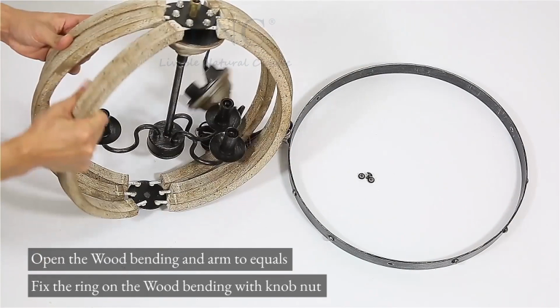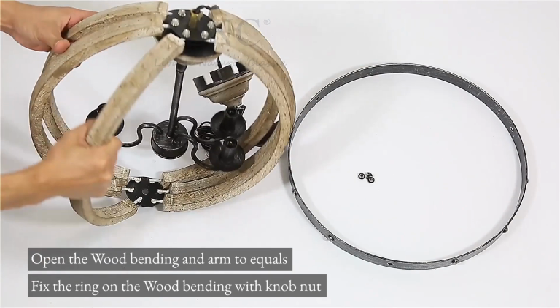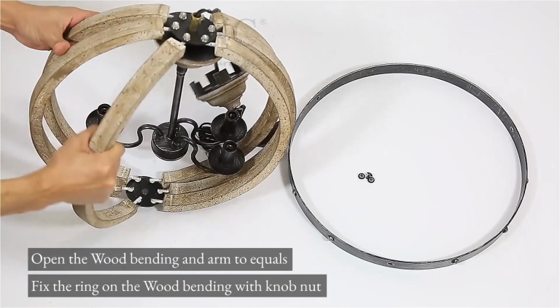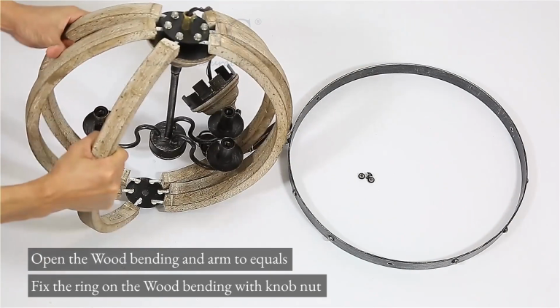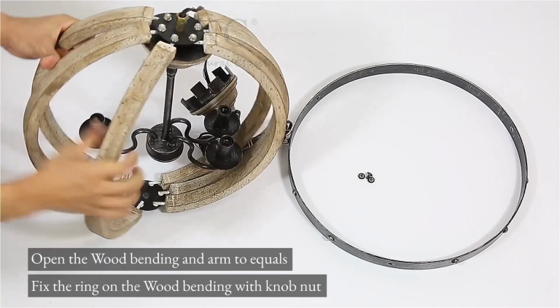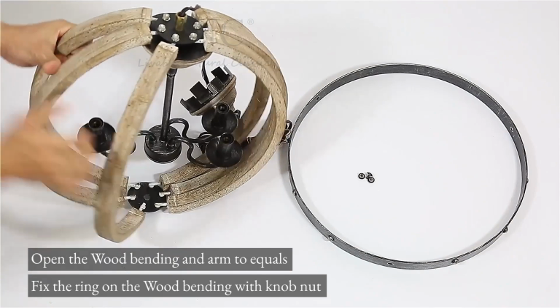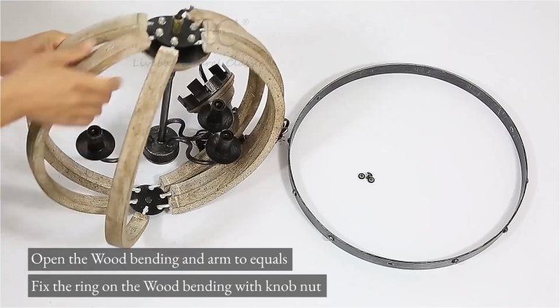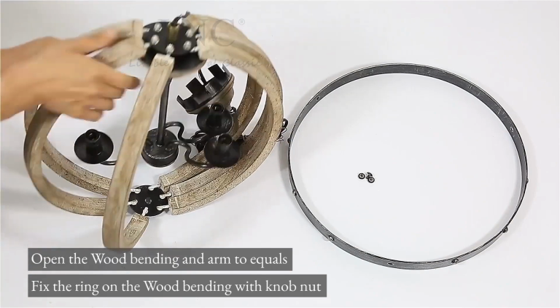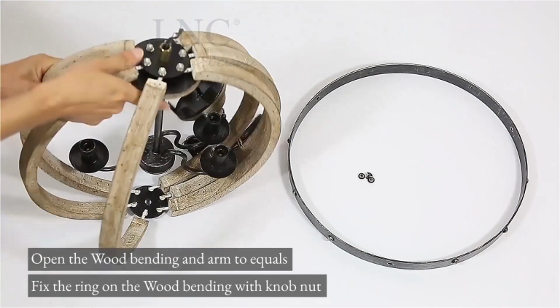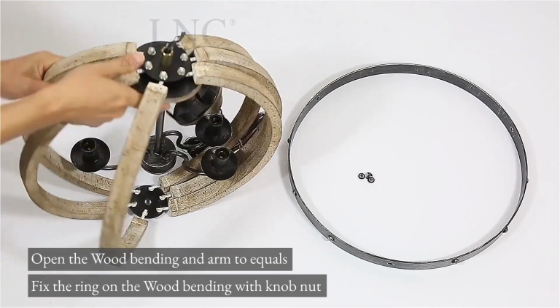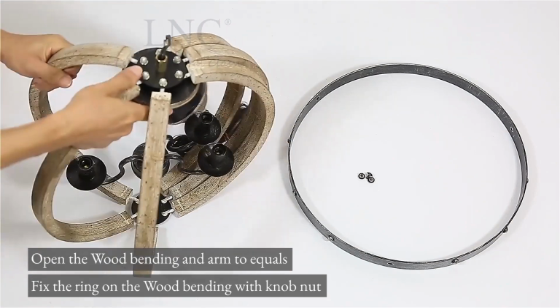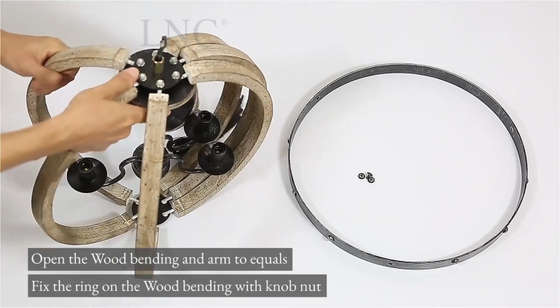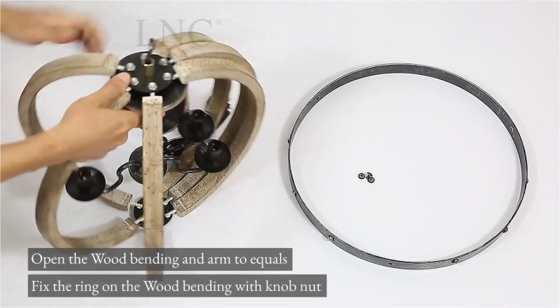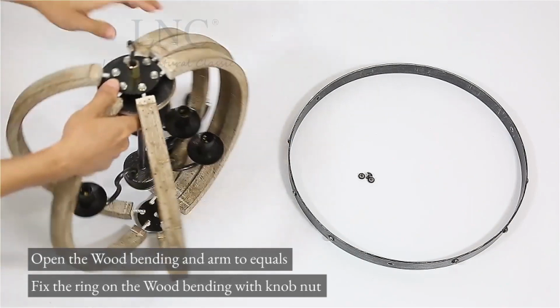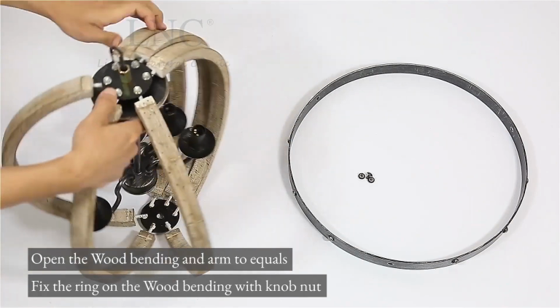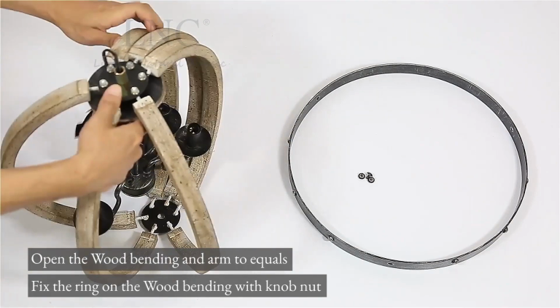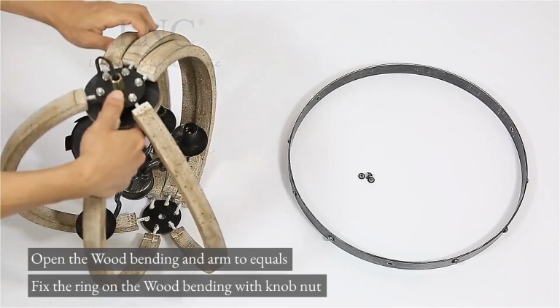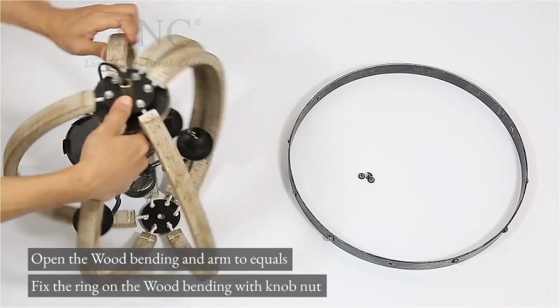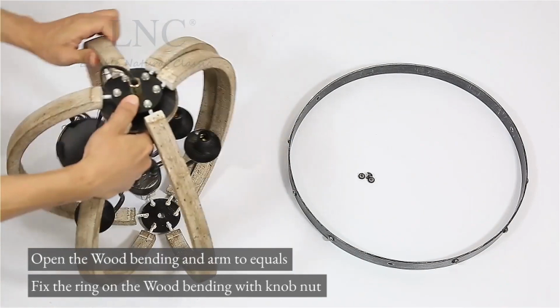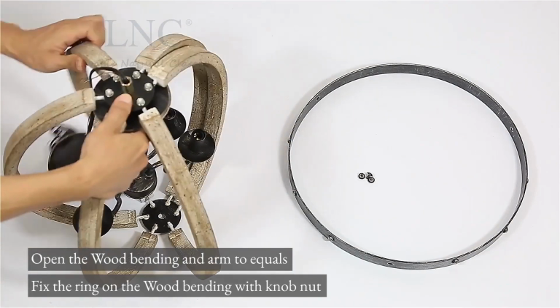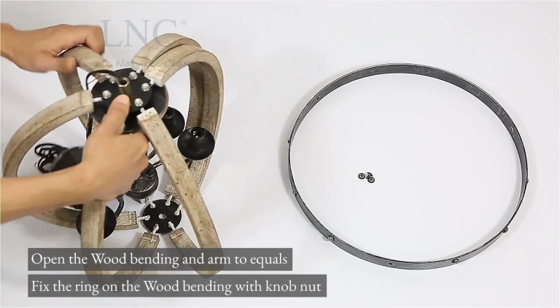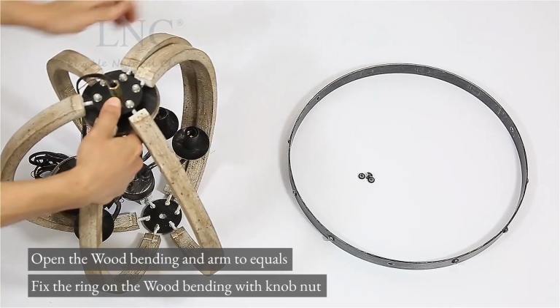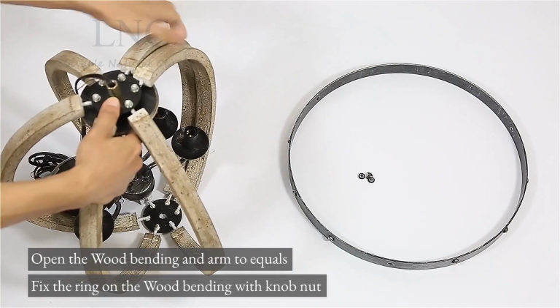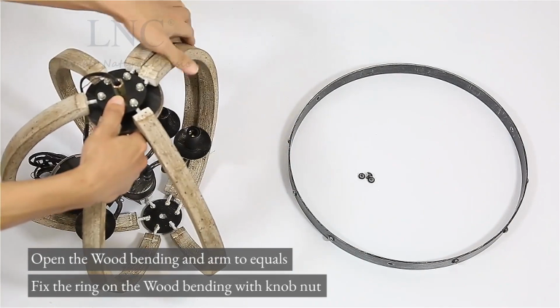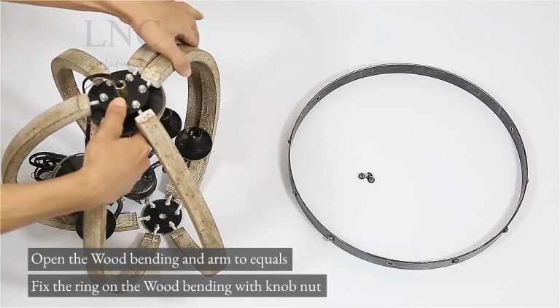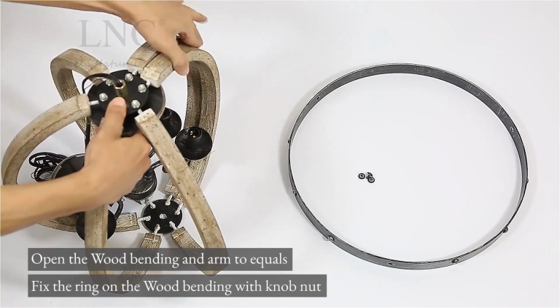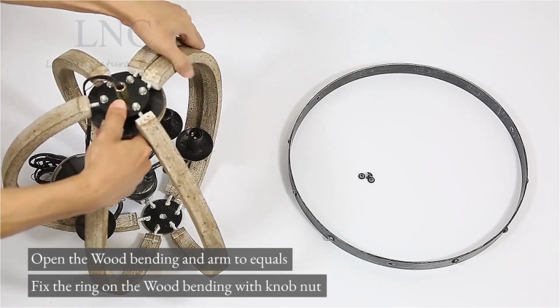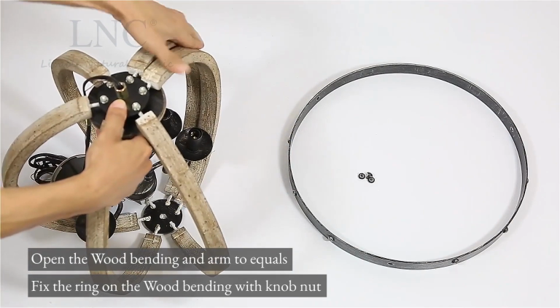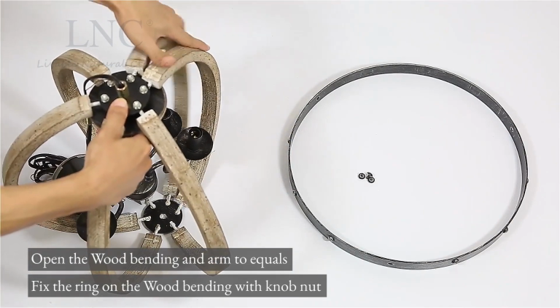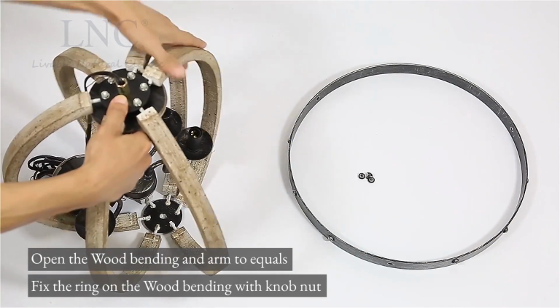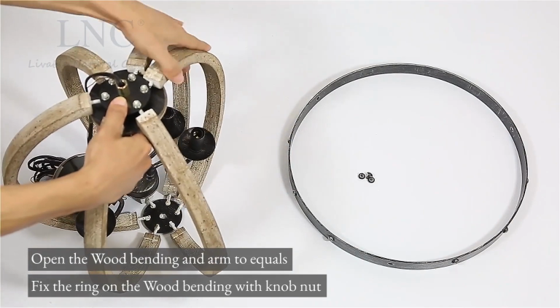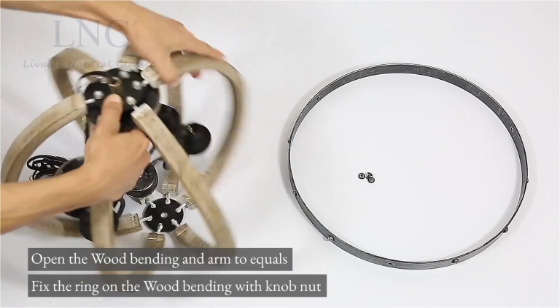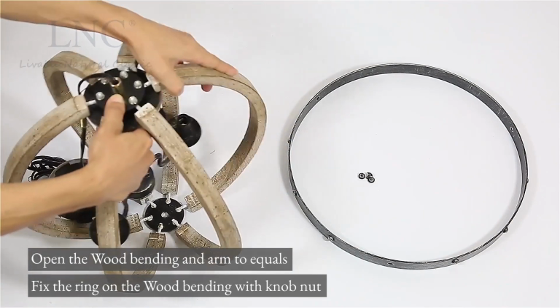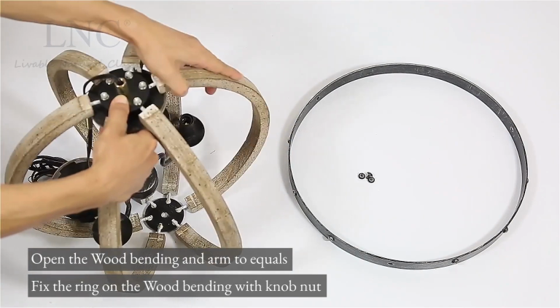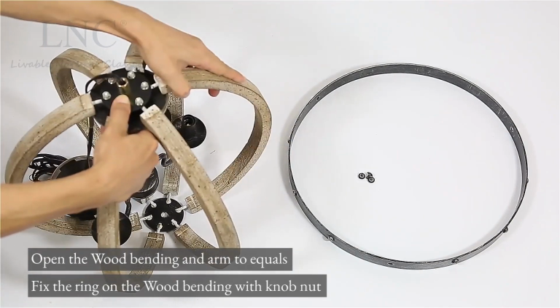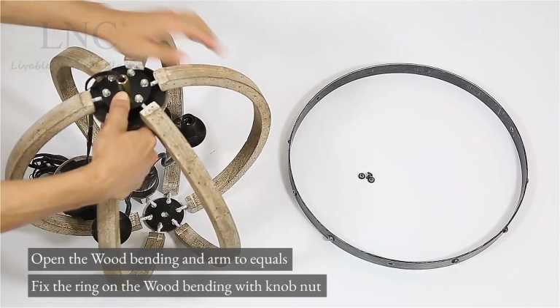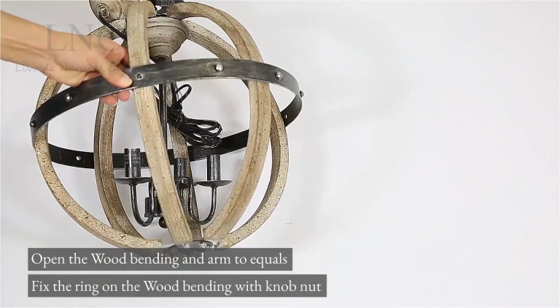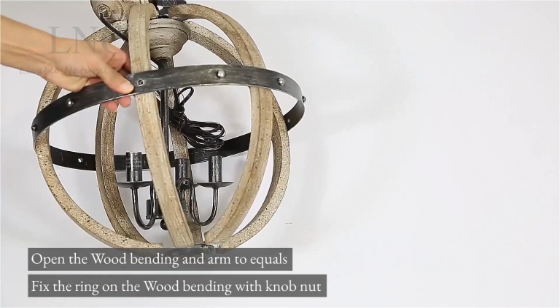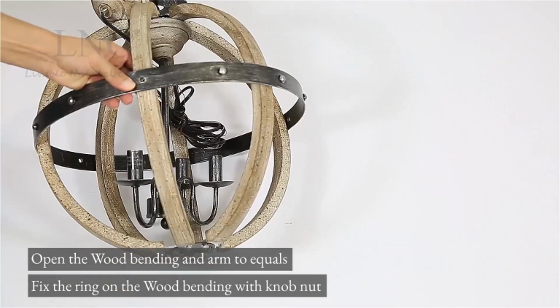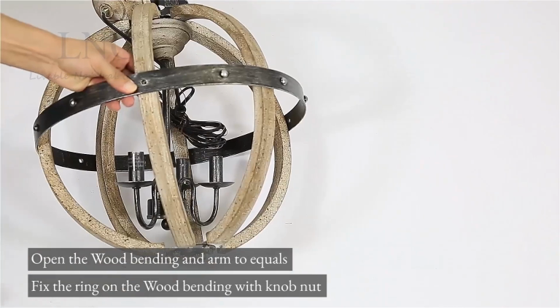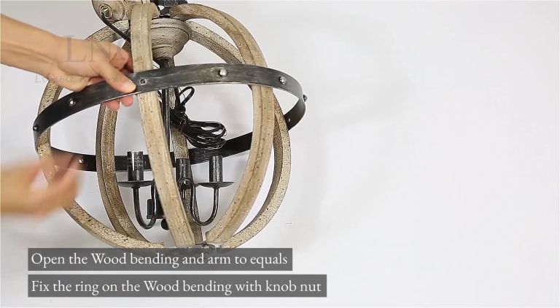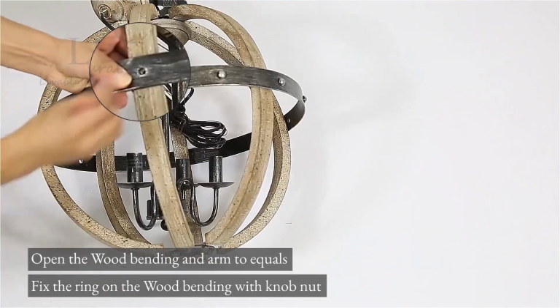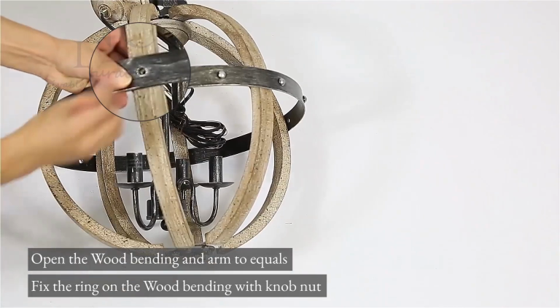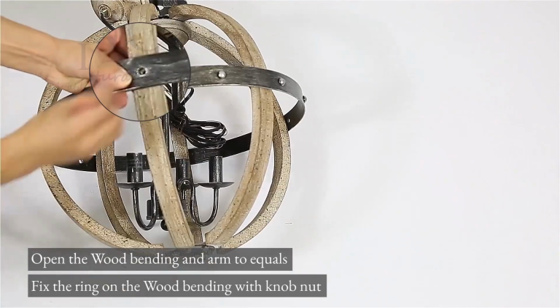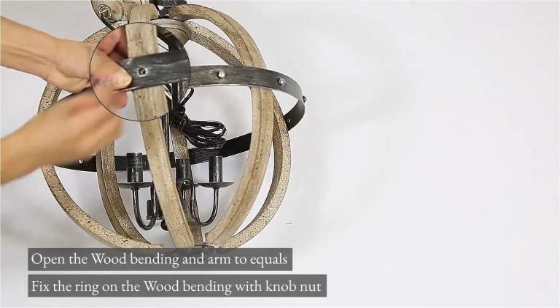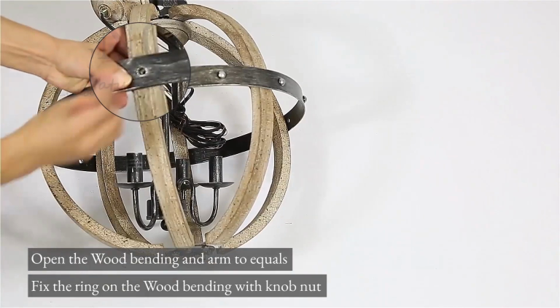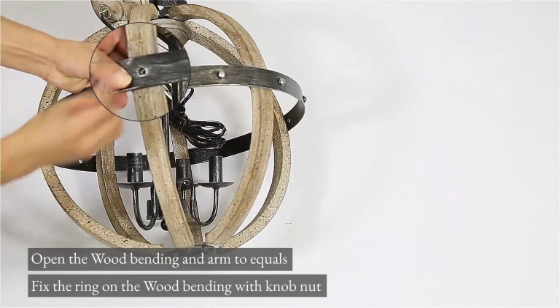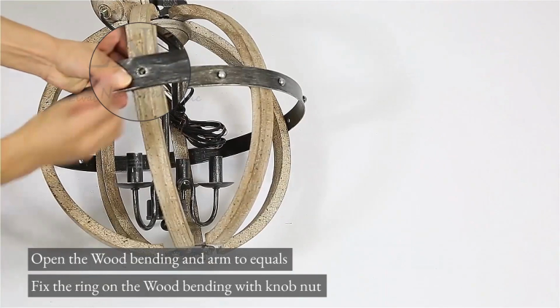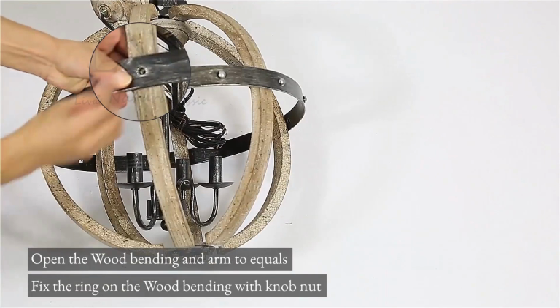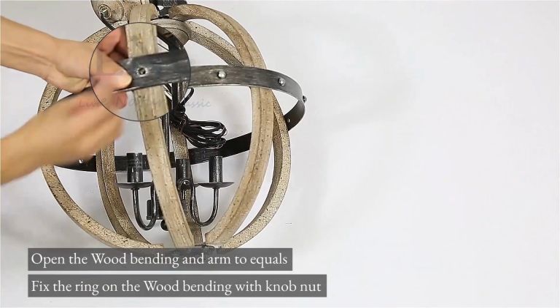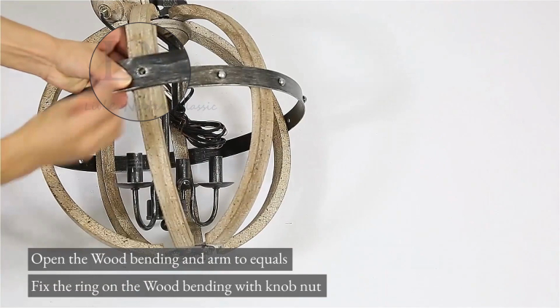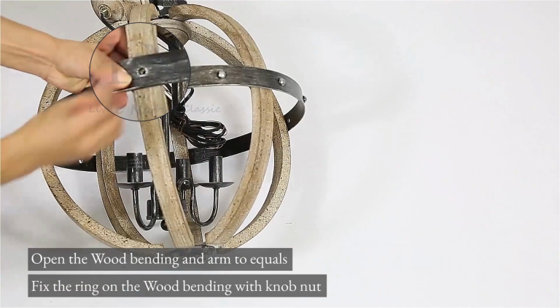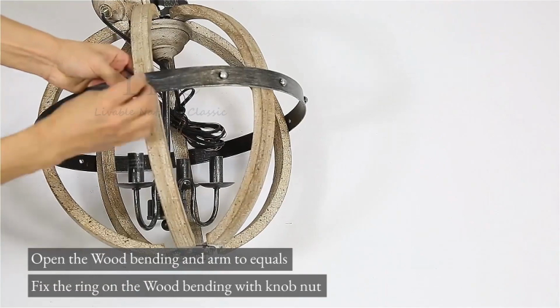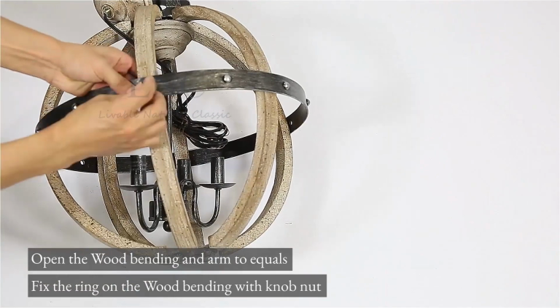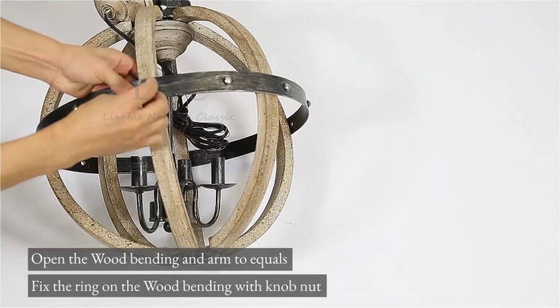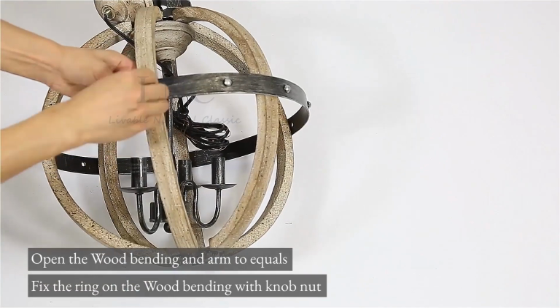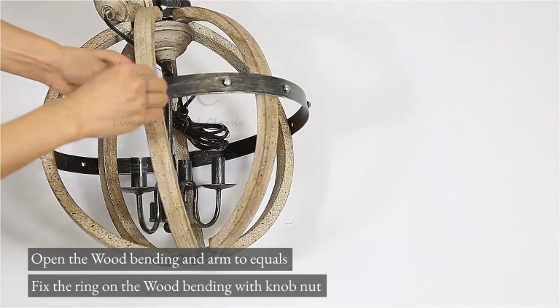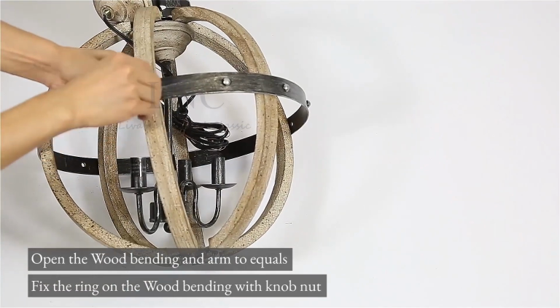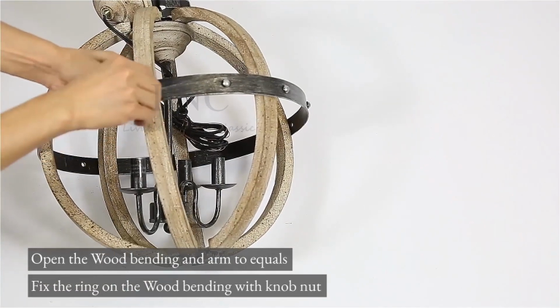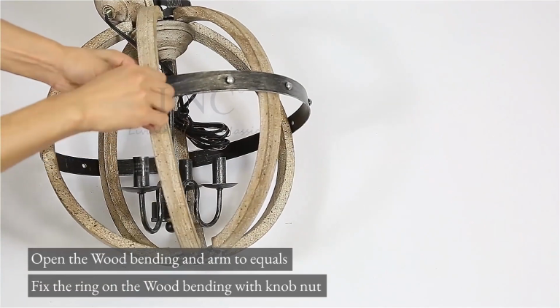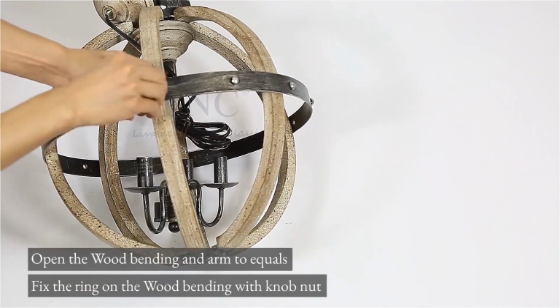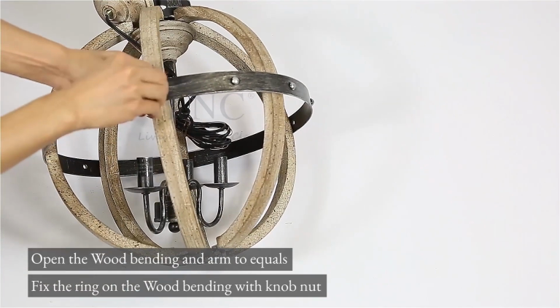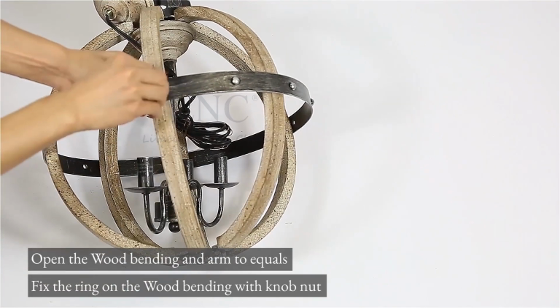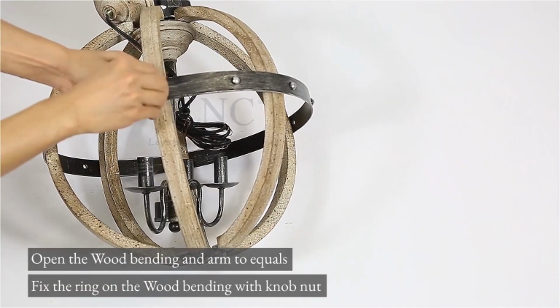Open the wood bending and arm to equal positions. Fix the ring on the wood bending with the knob nut.